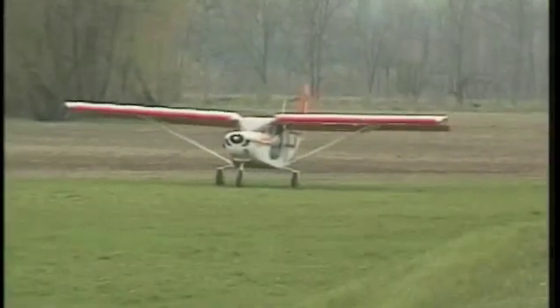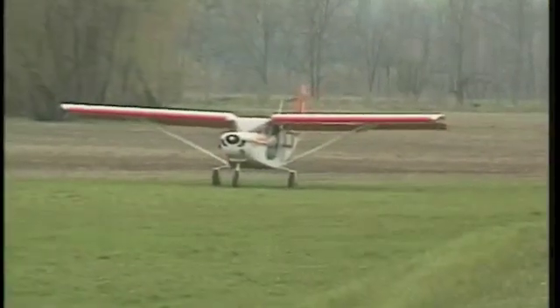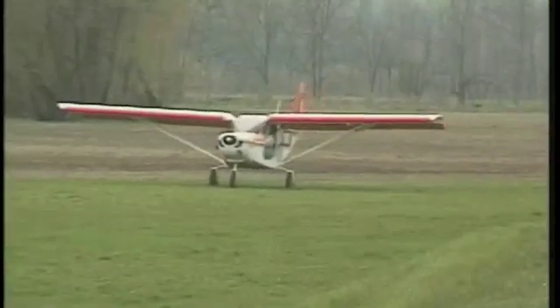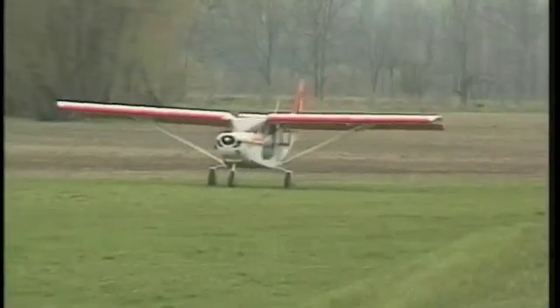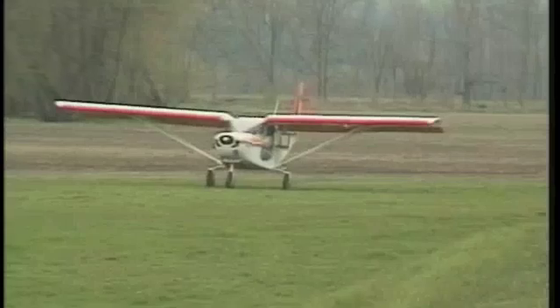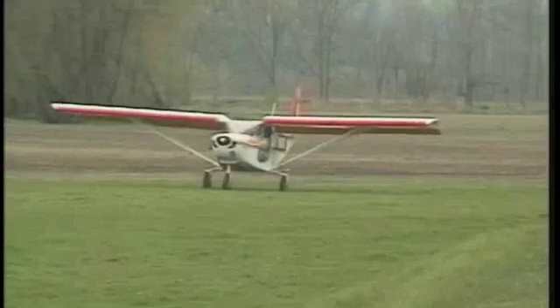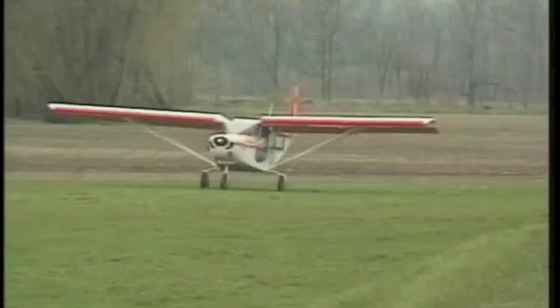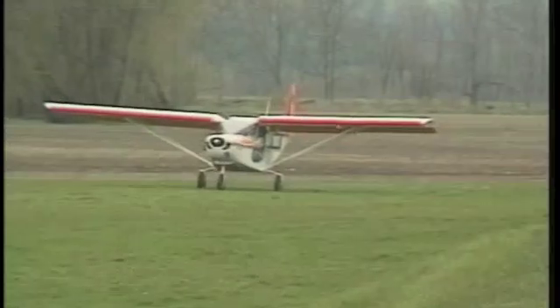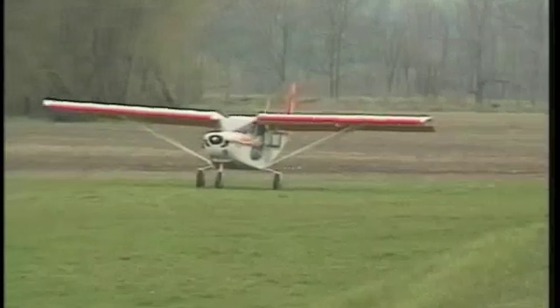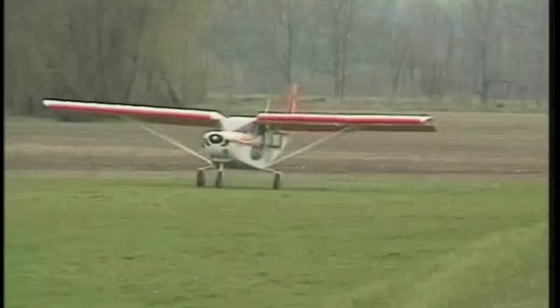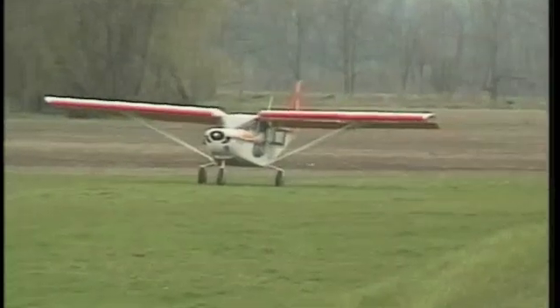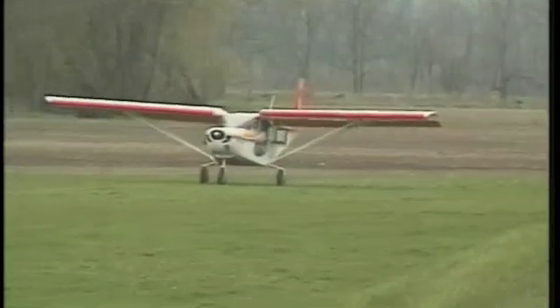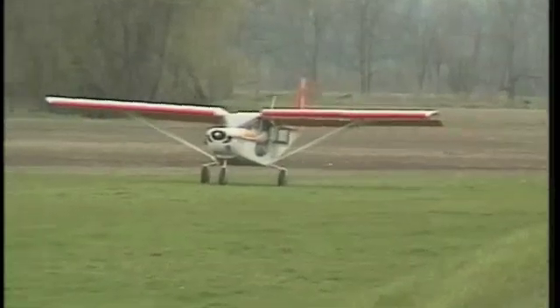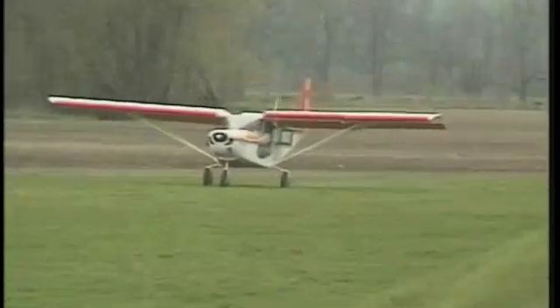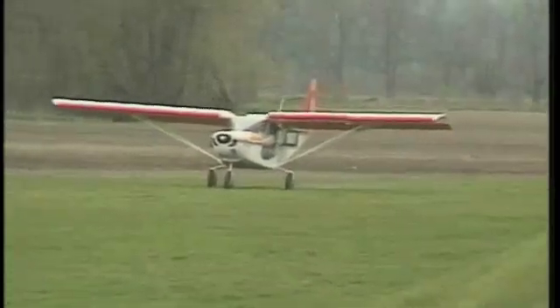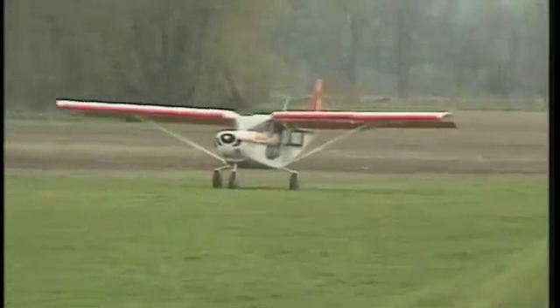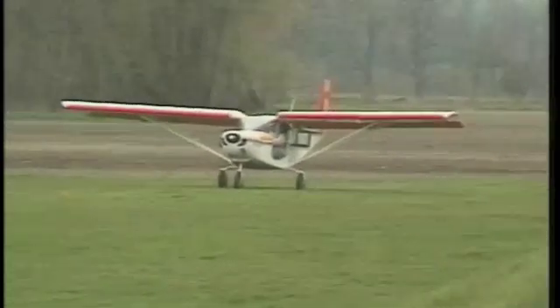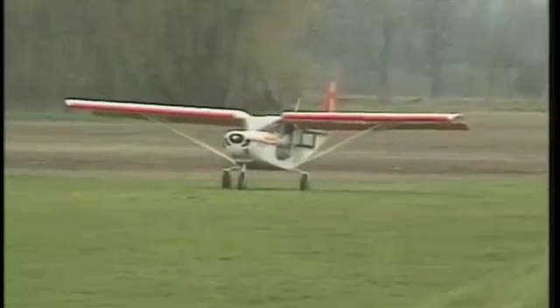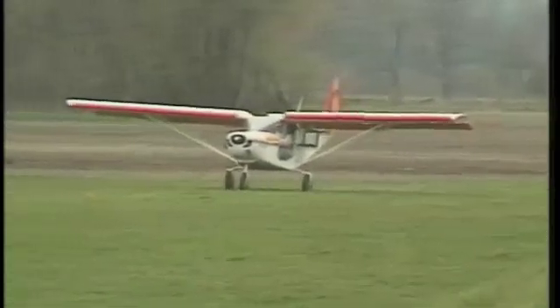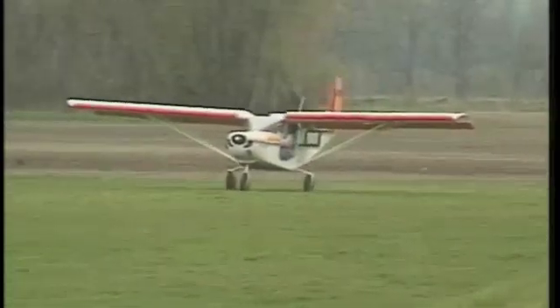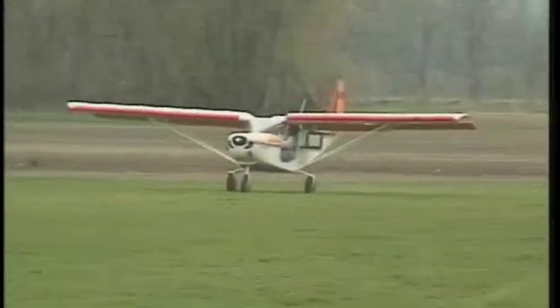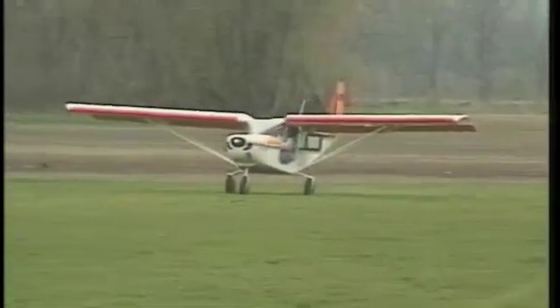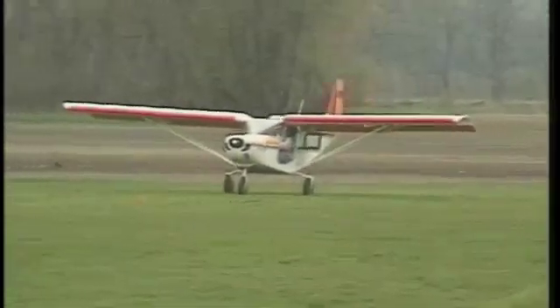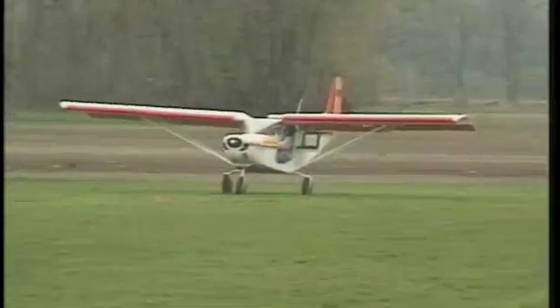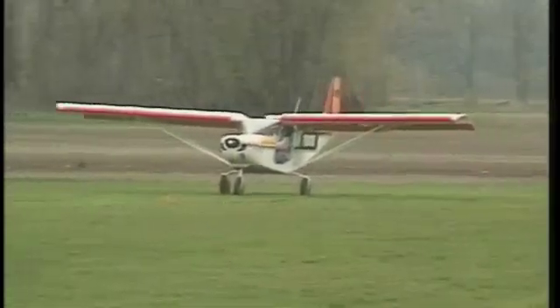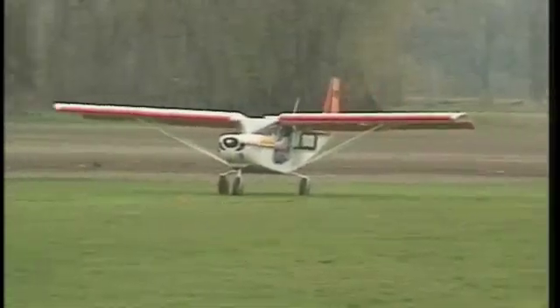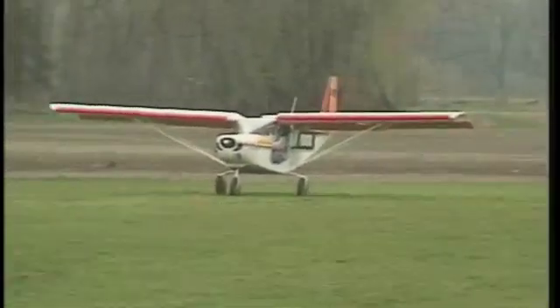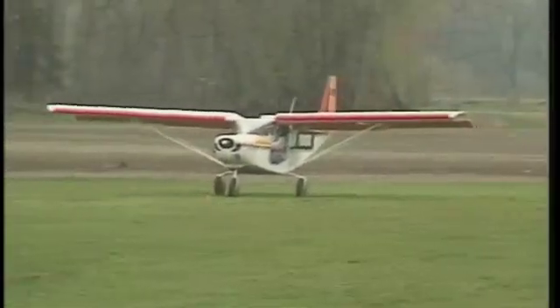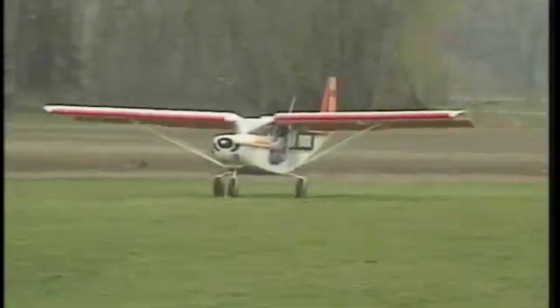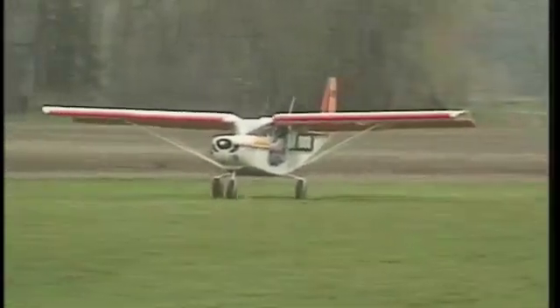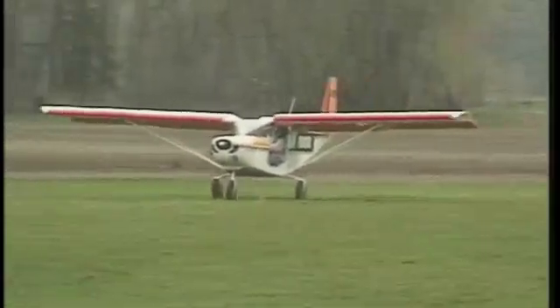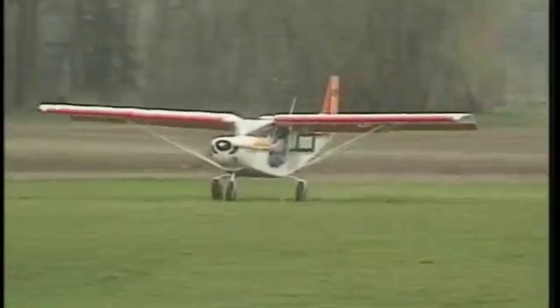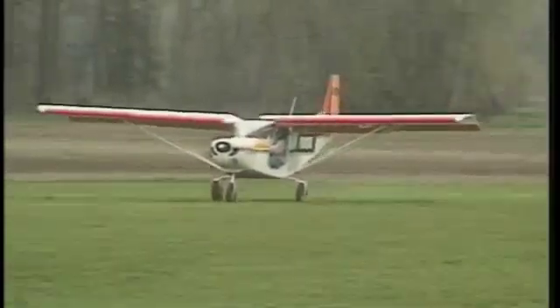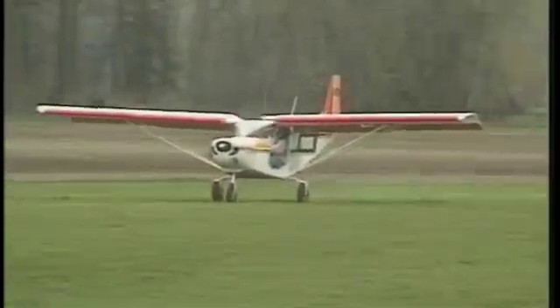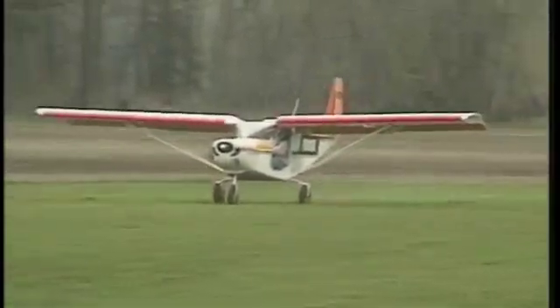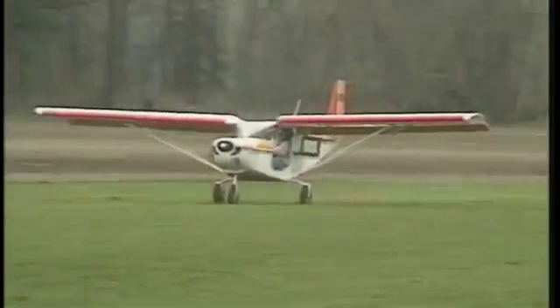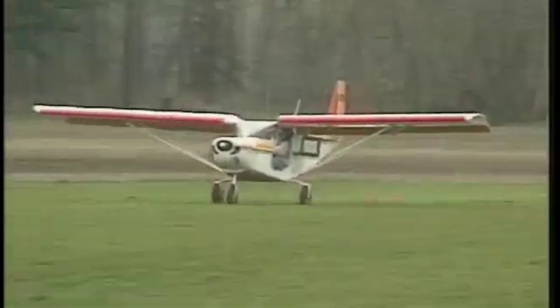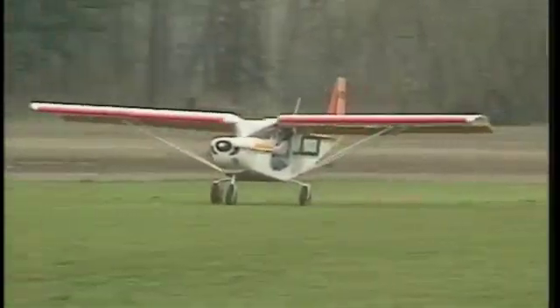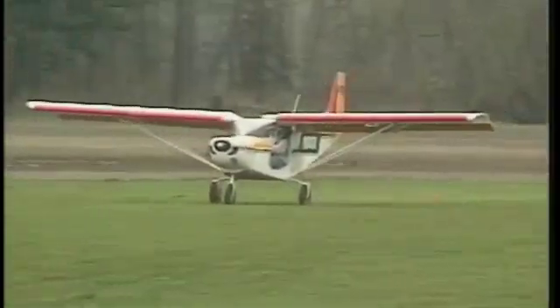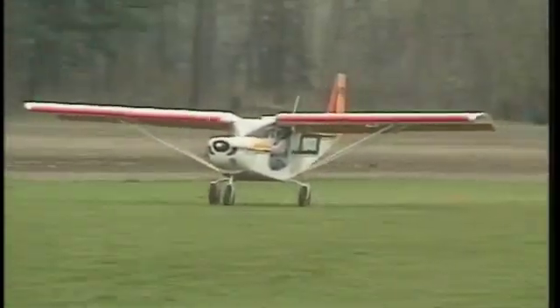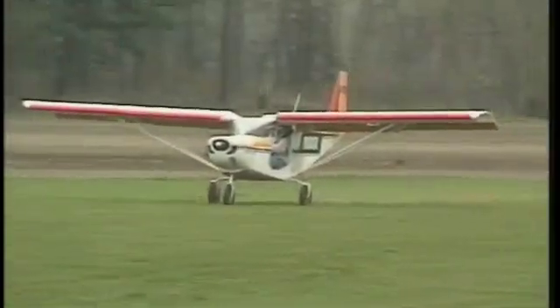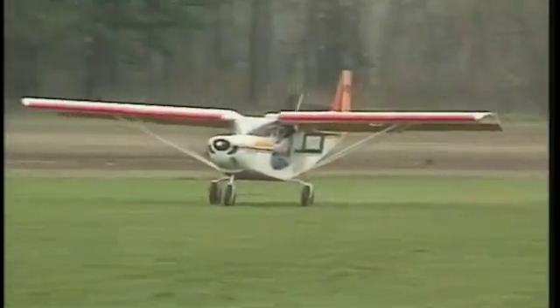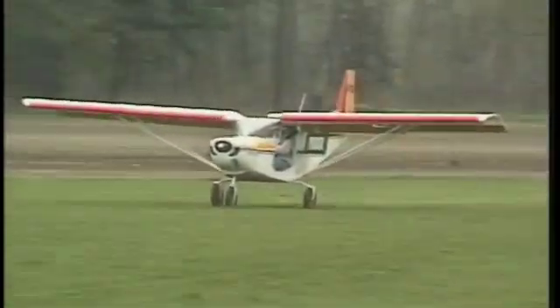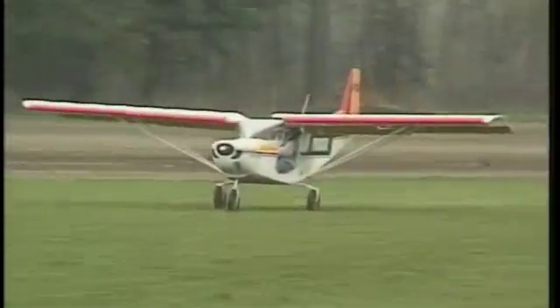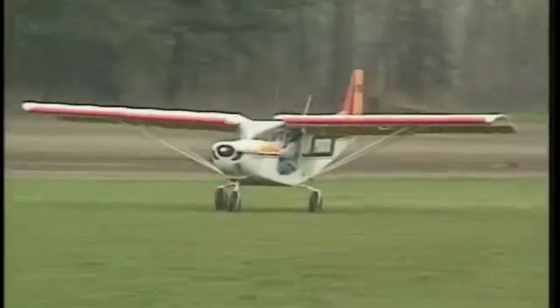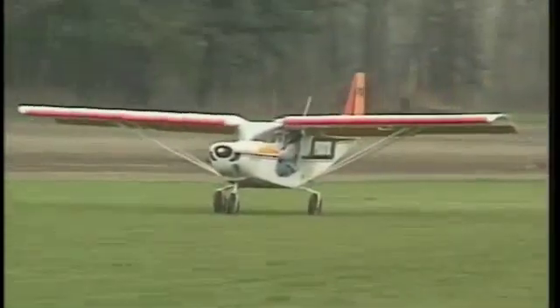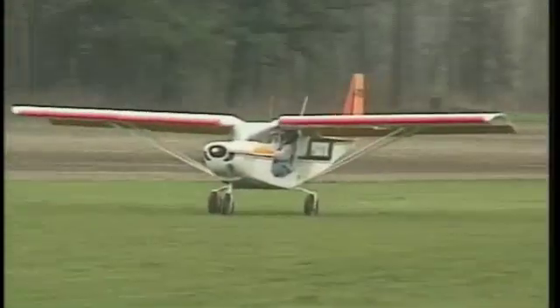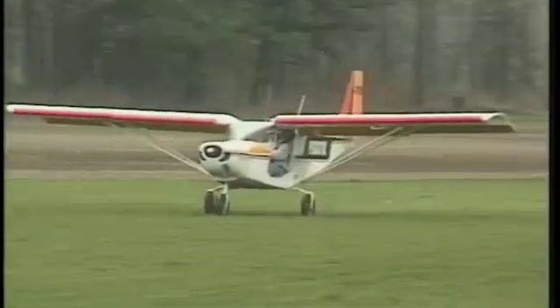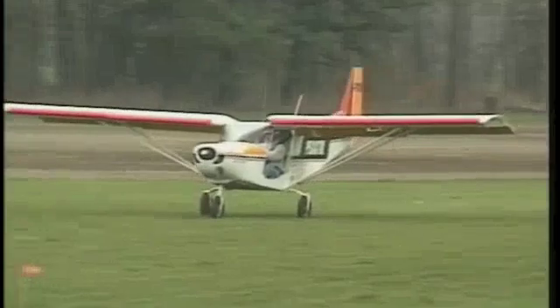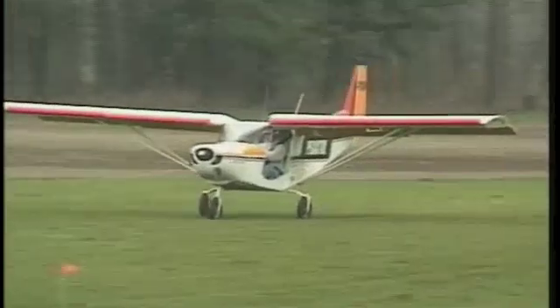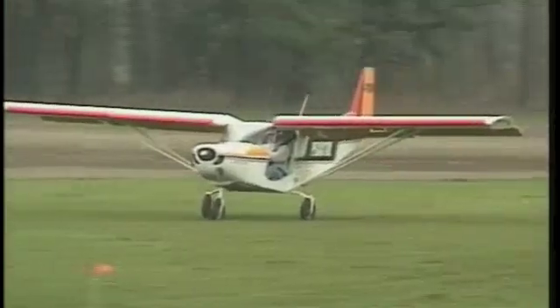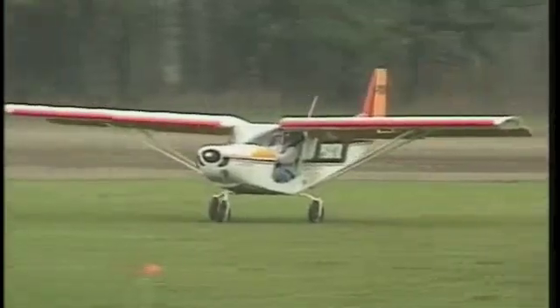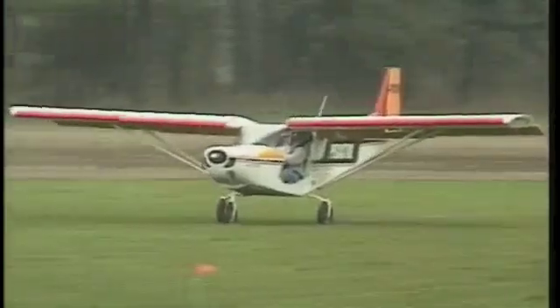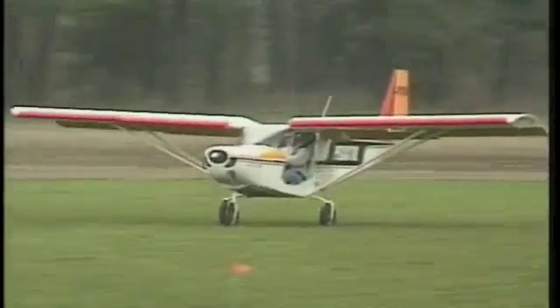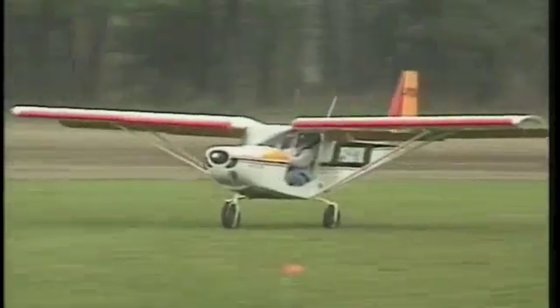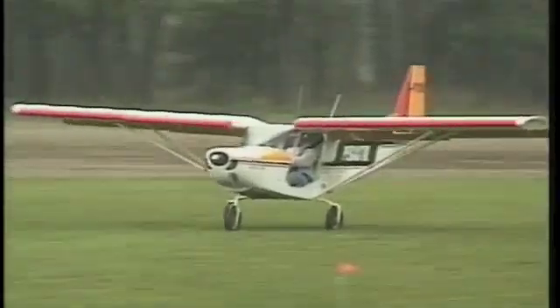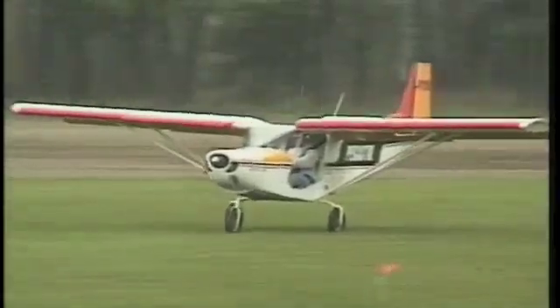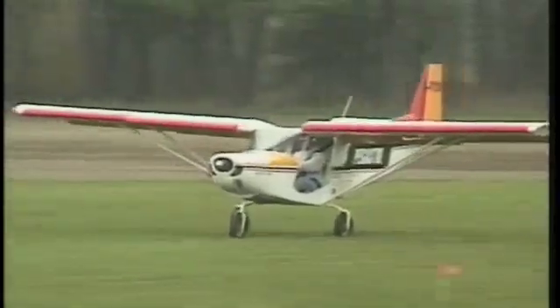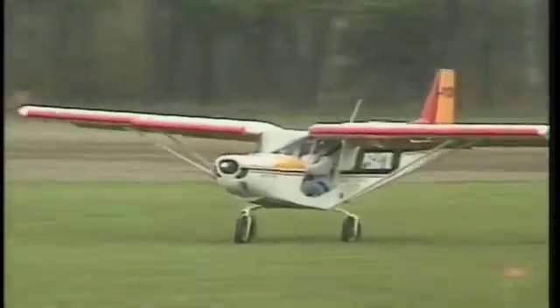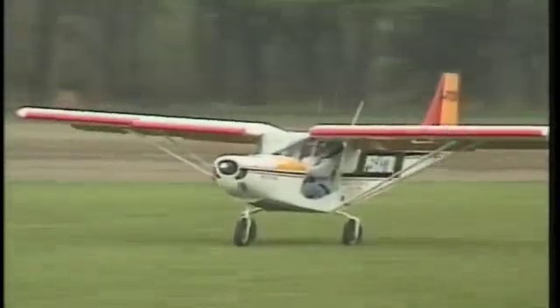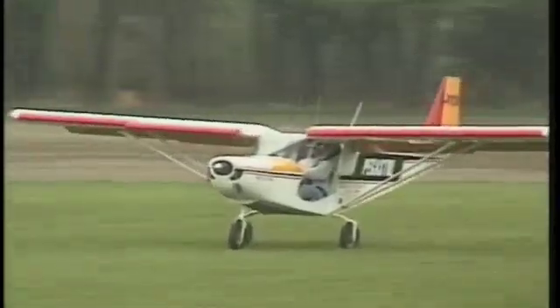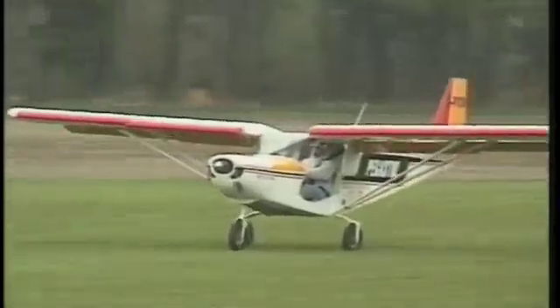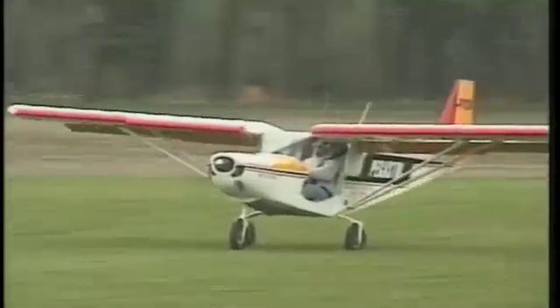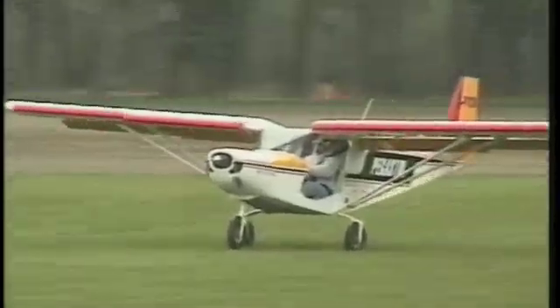In all the flying sequences, two aircraft are used: one equipped with a Rotax 503 and the other with a Rotax 912.